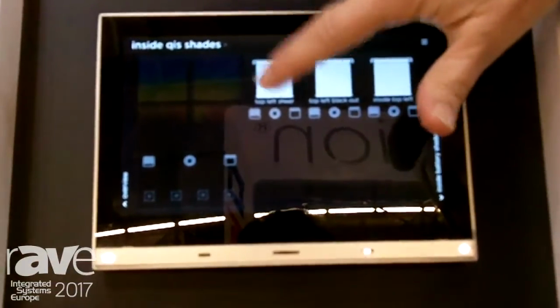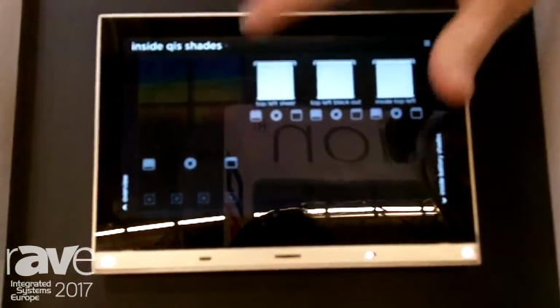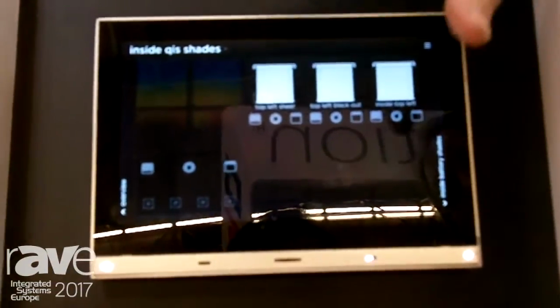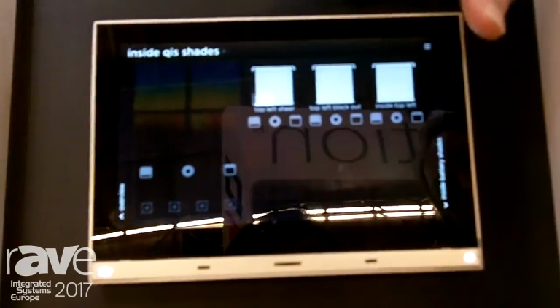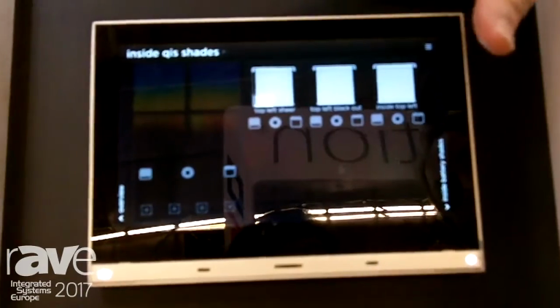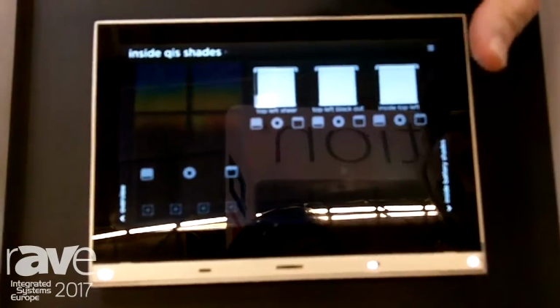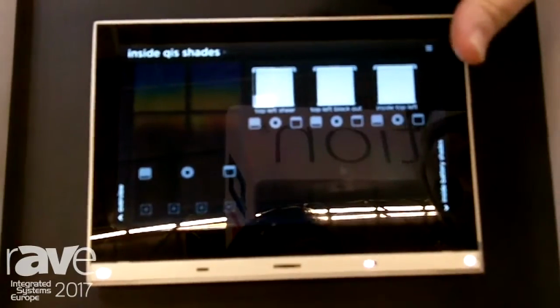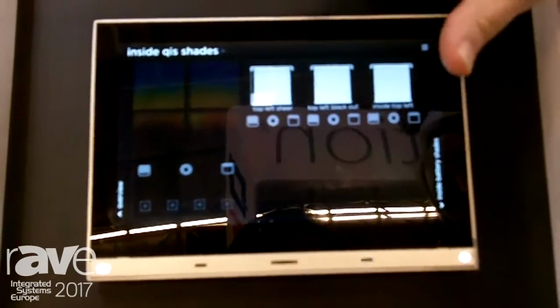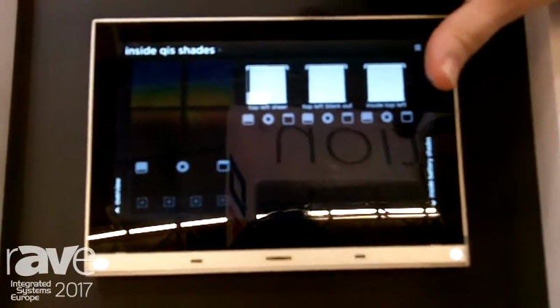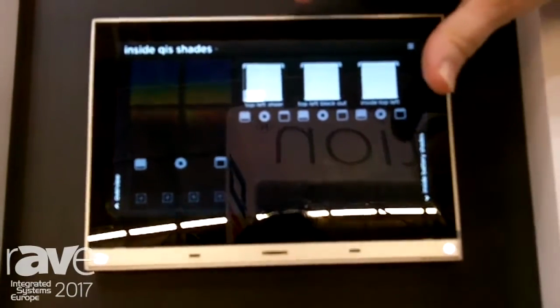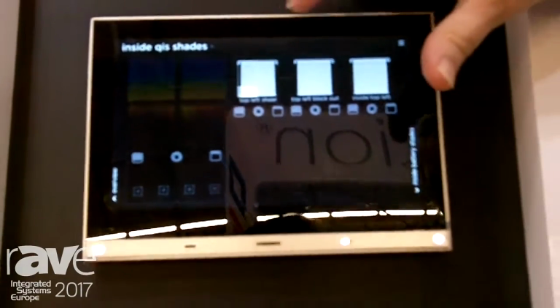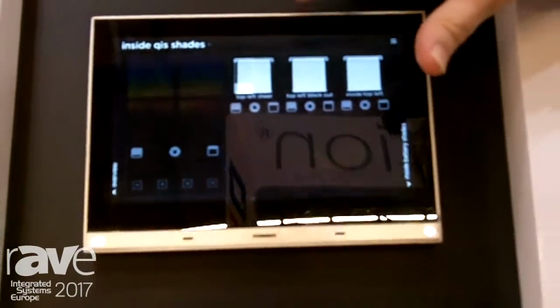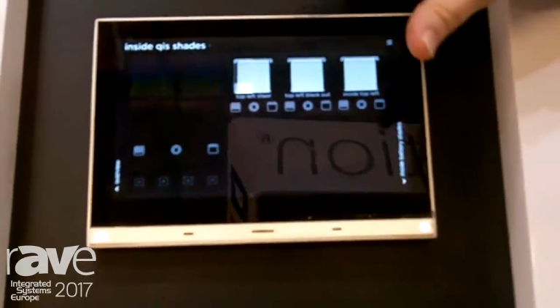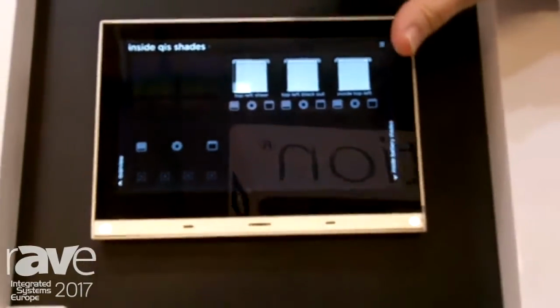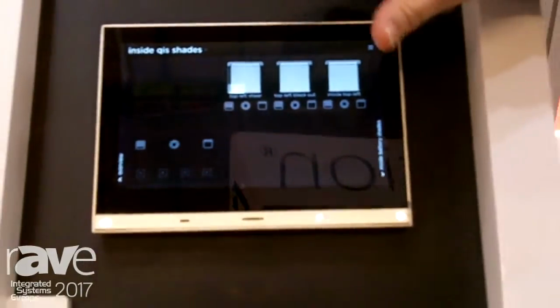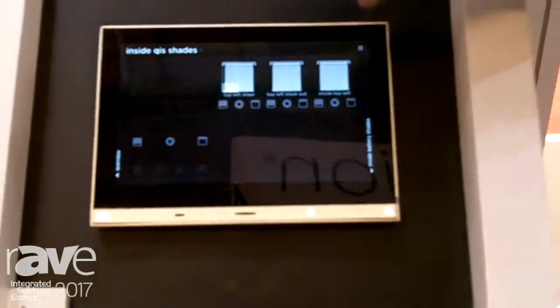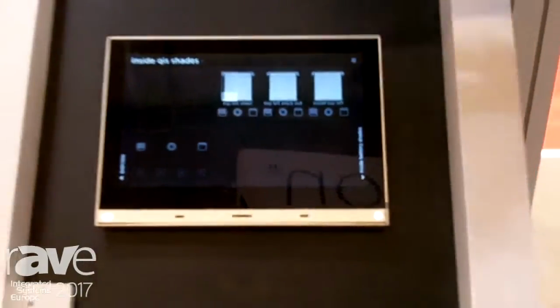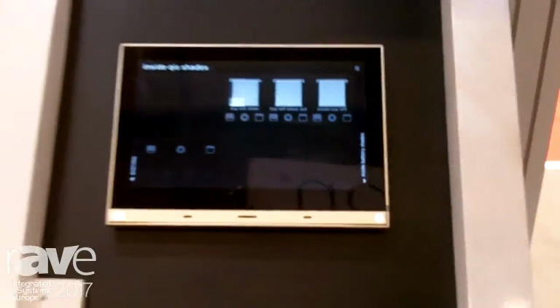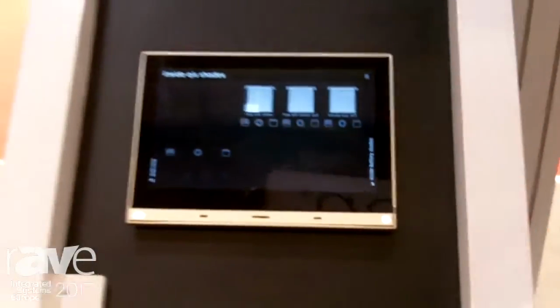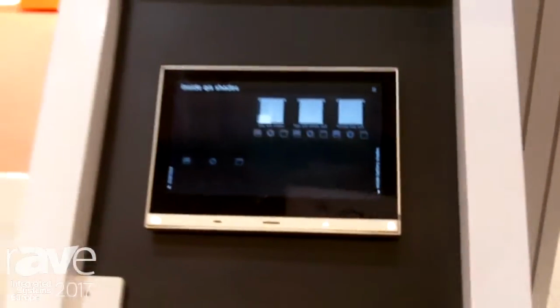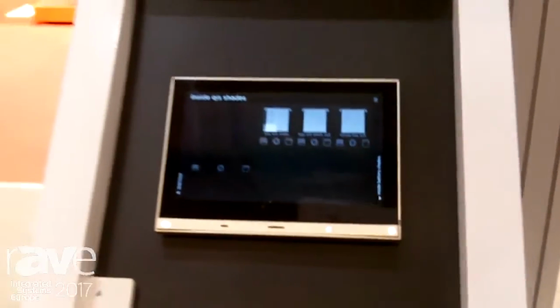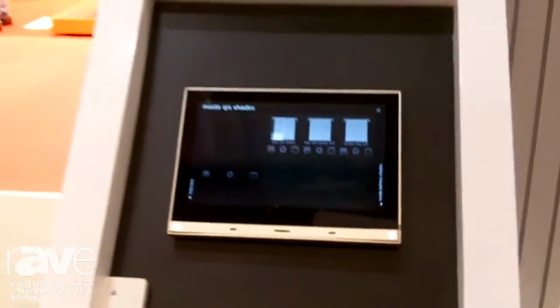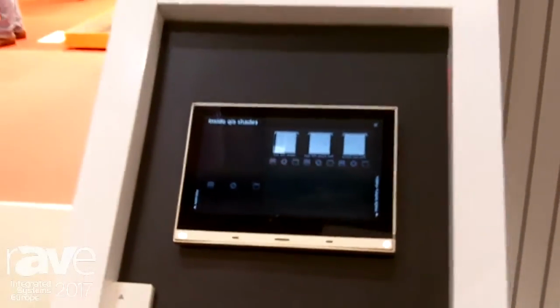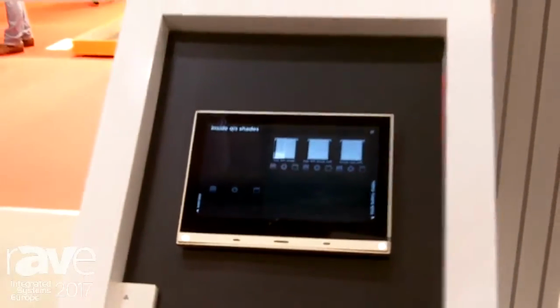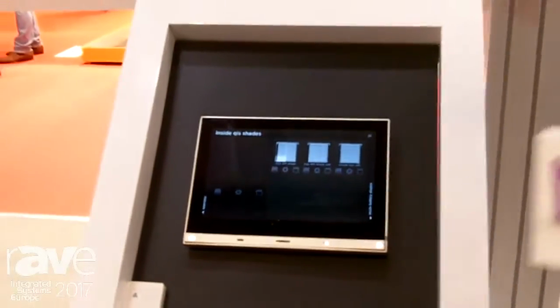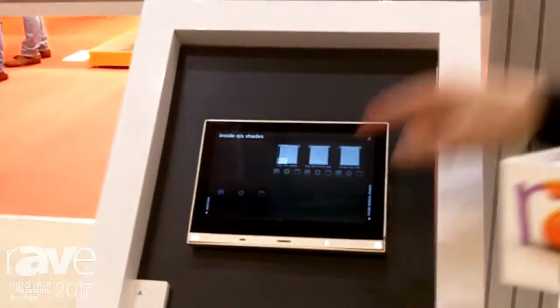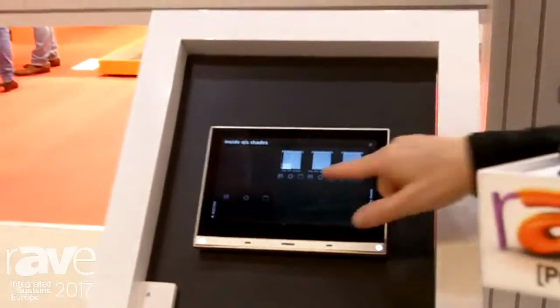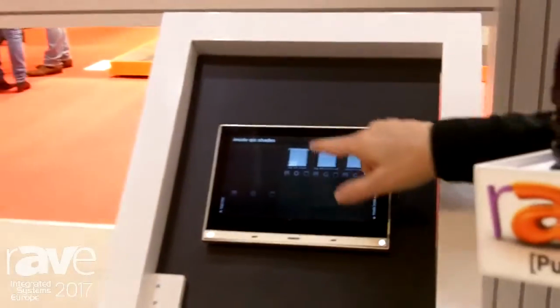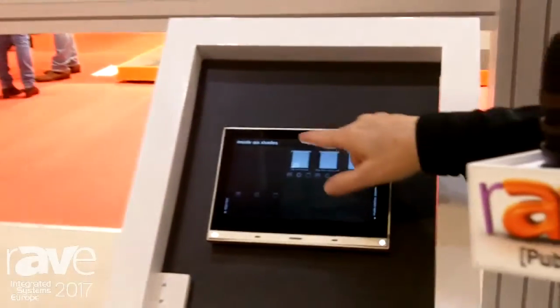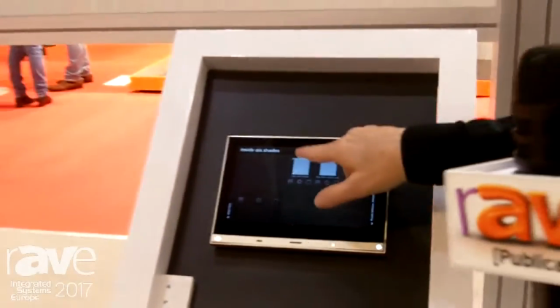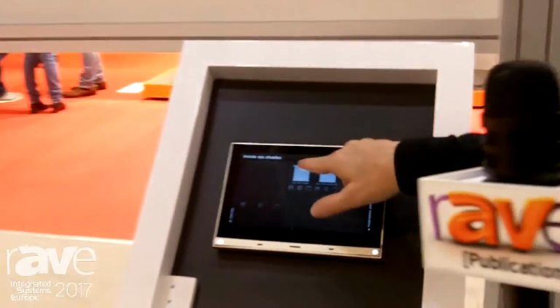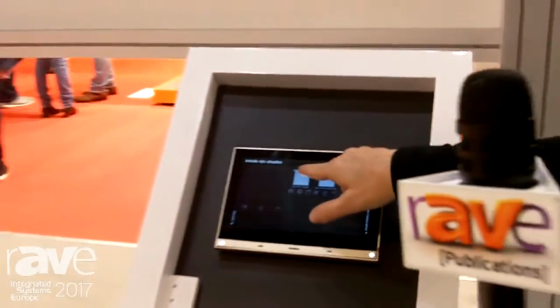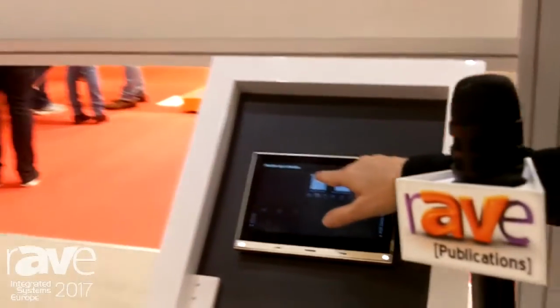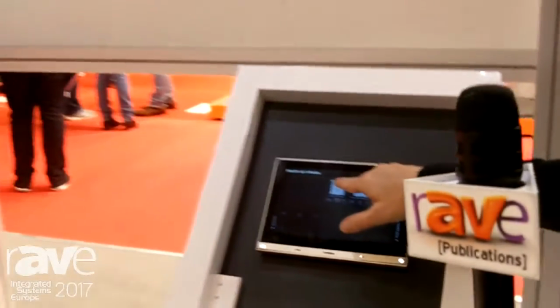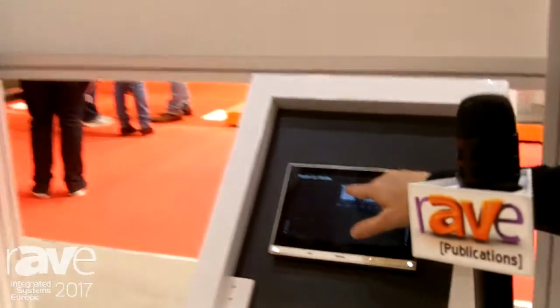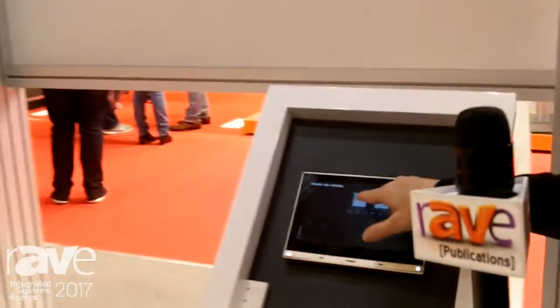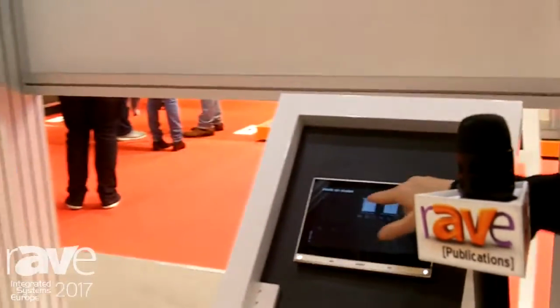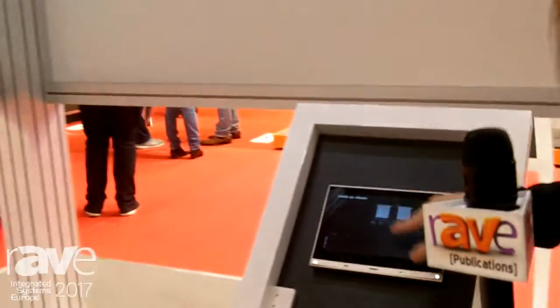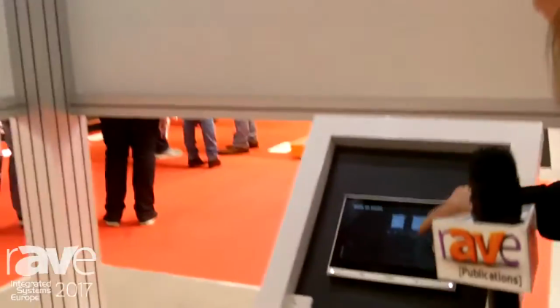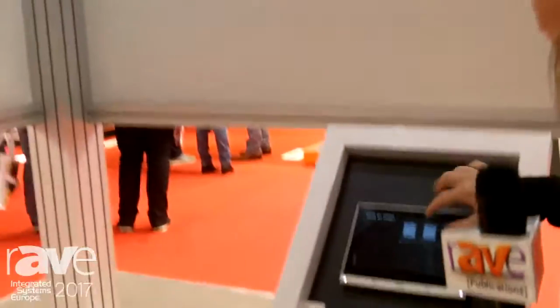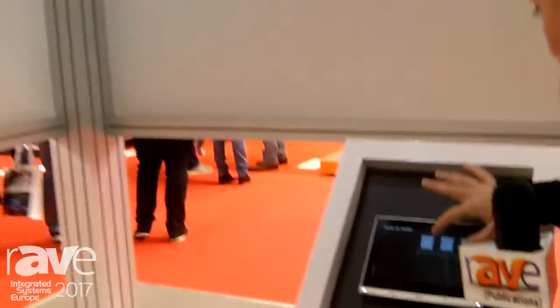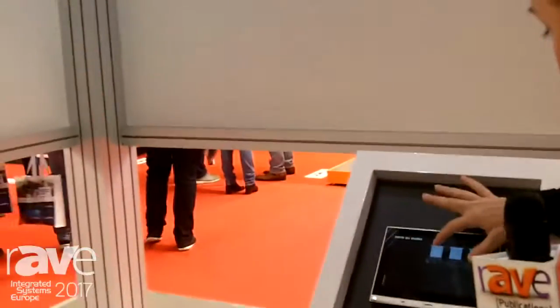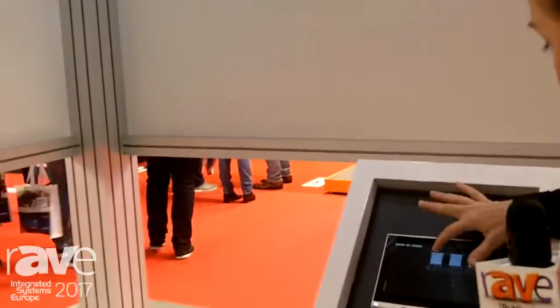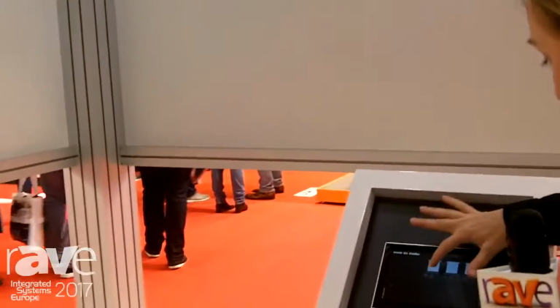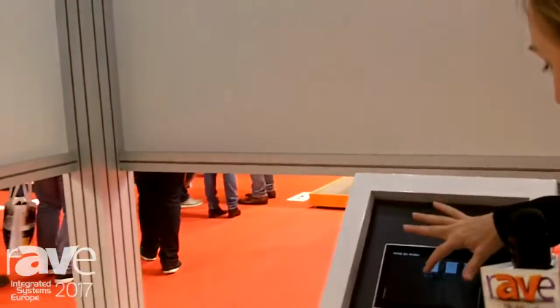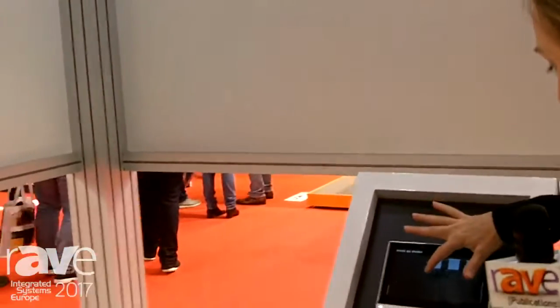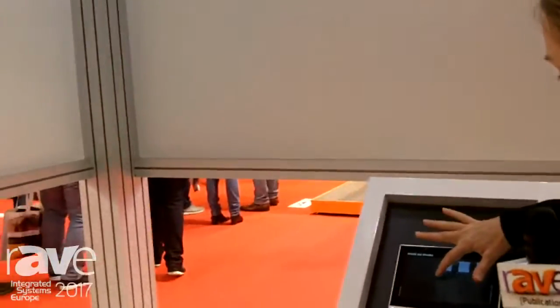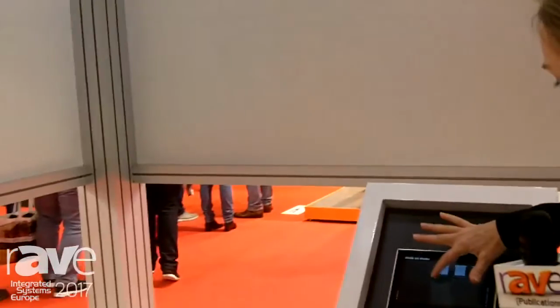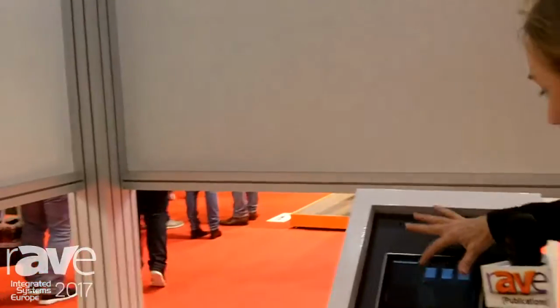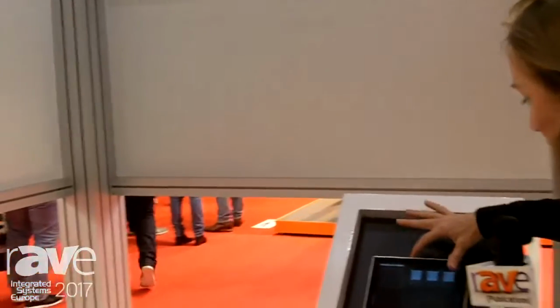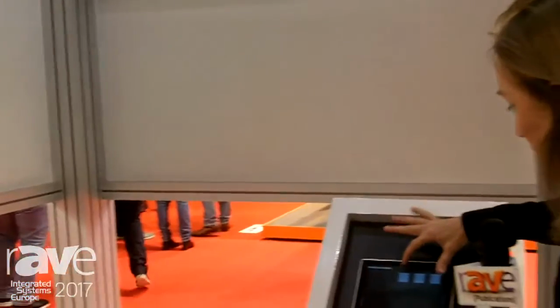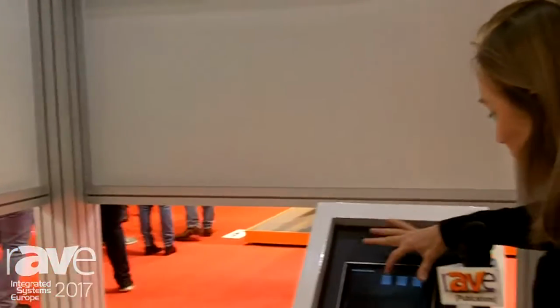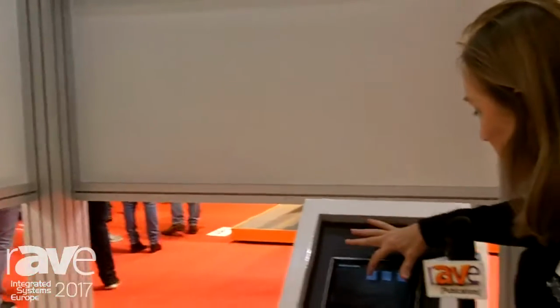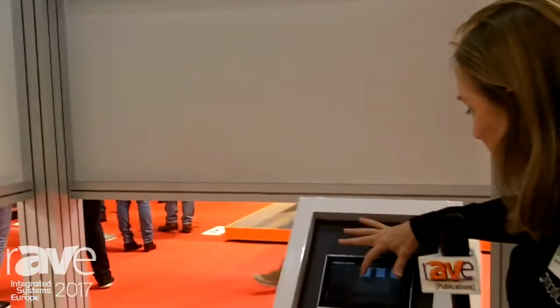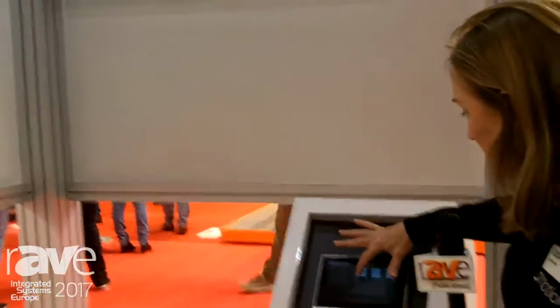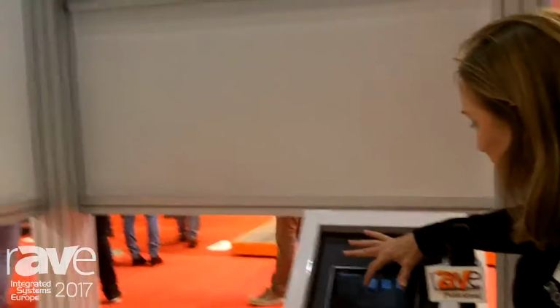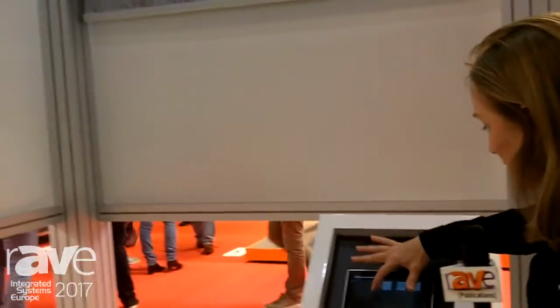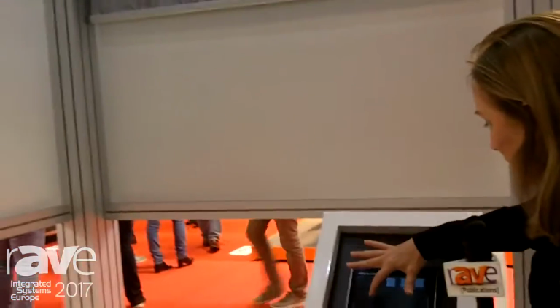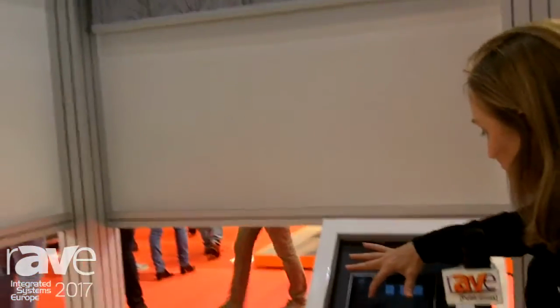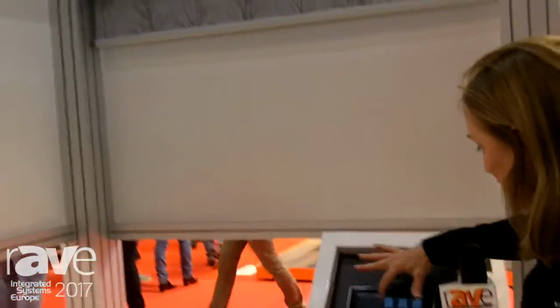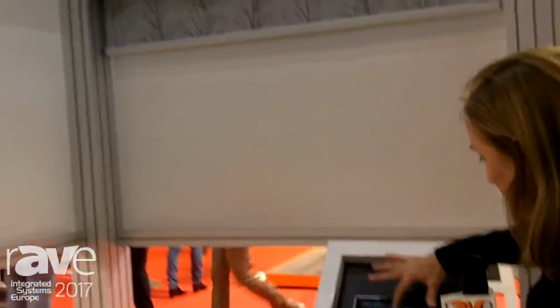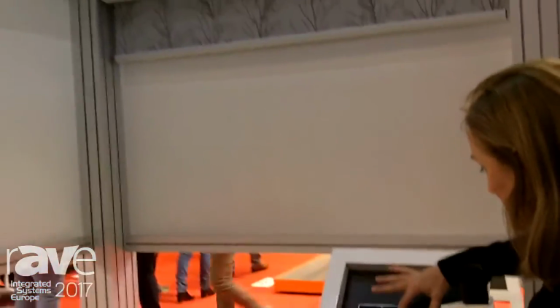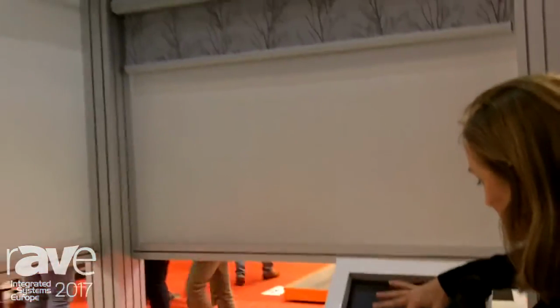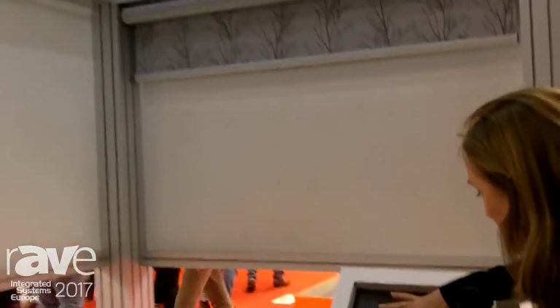We have different shades that are controlled here and we can move them with a touch of your hand.